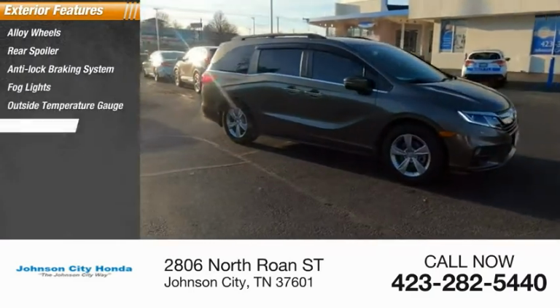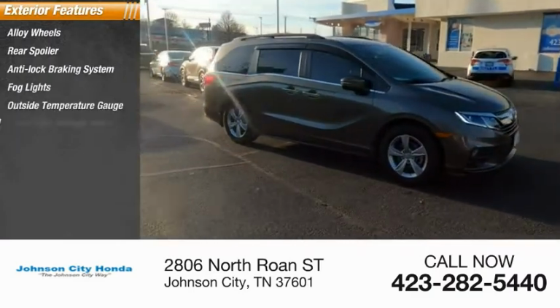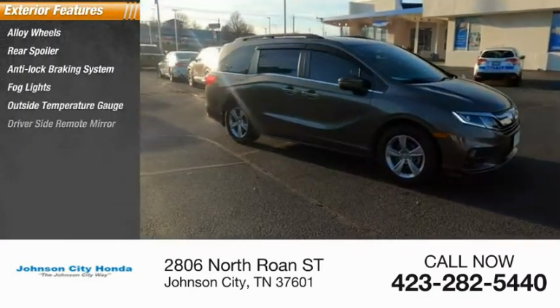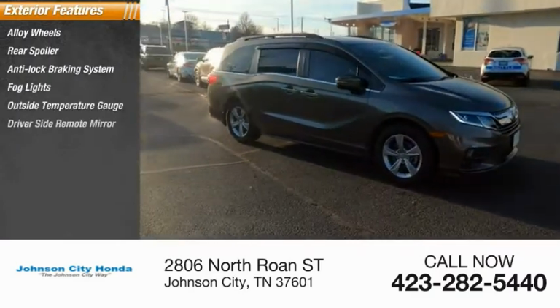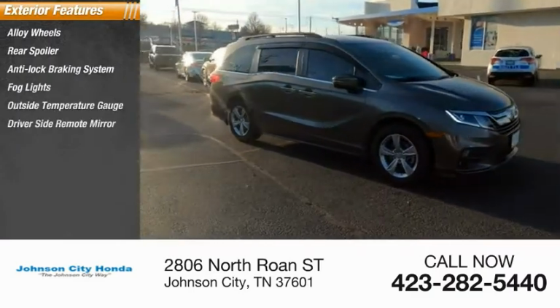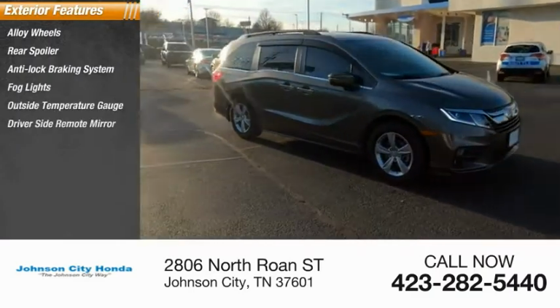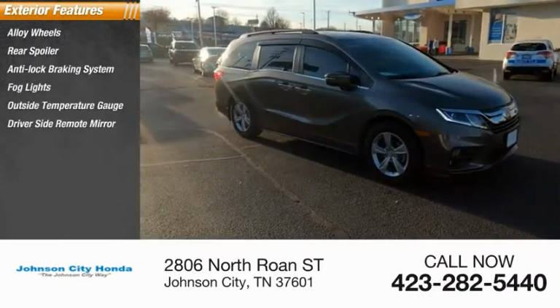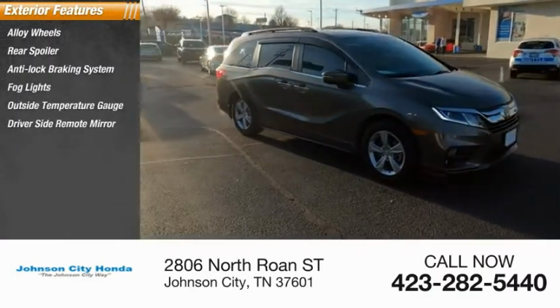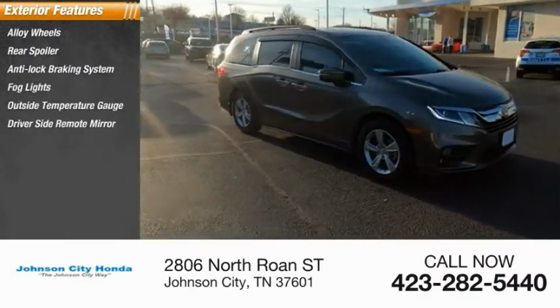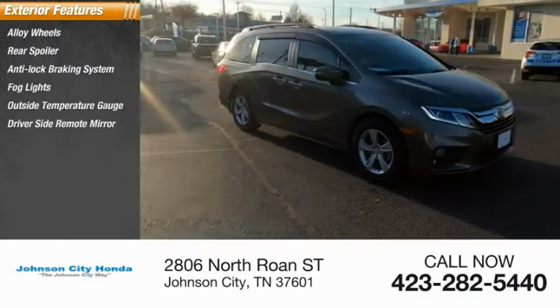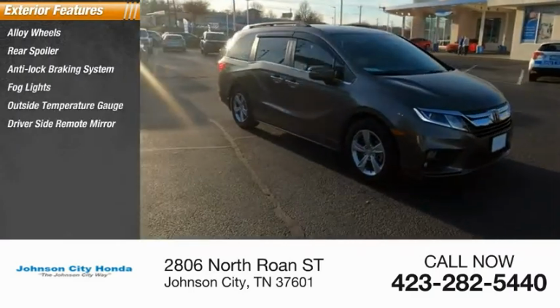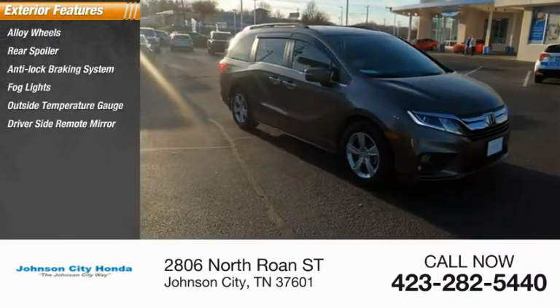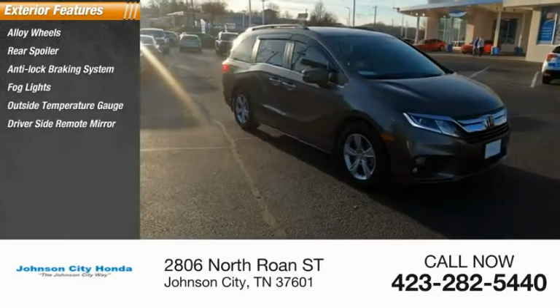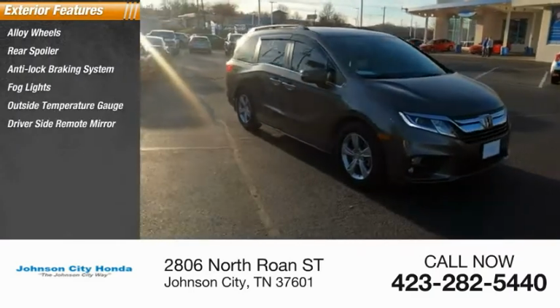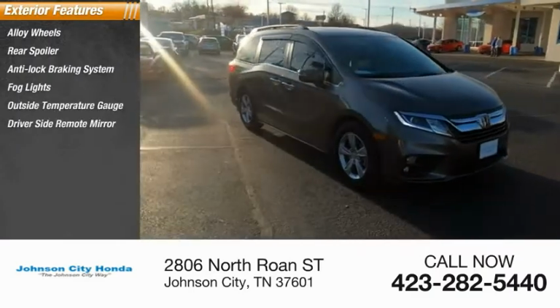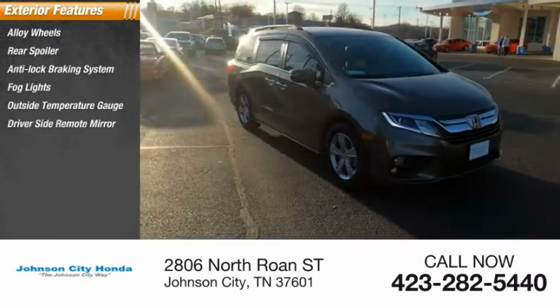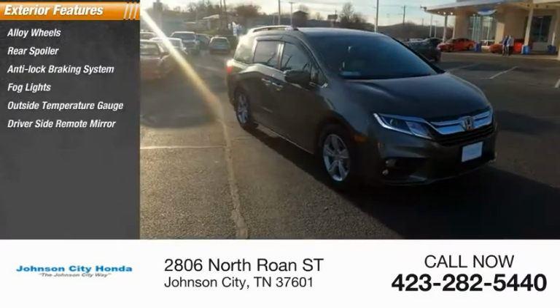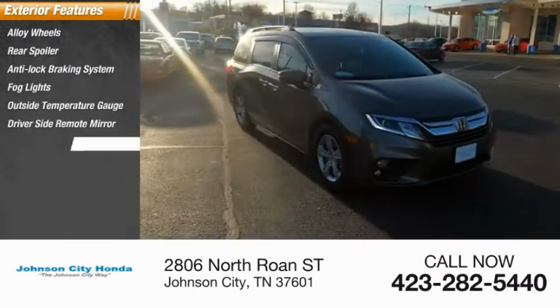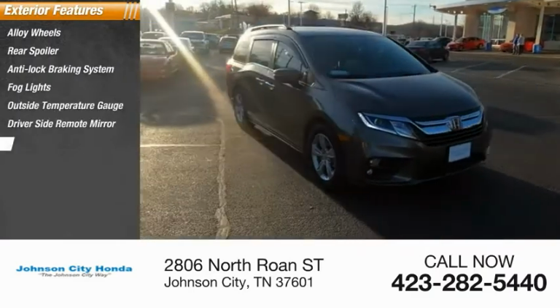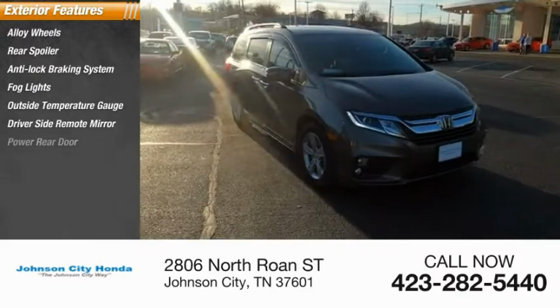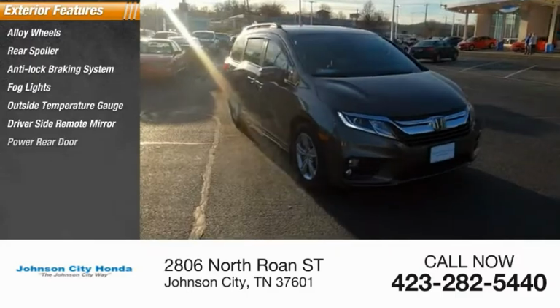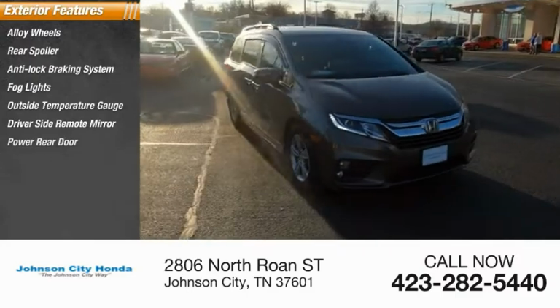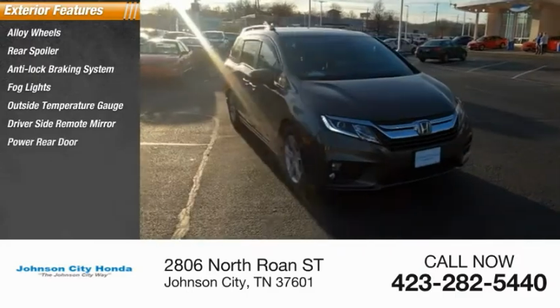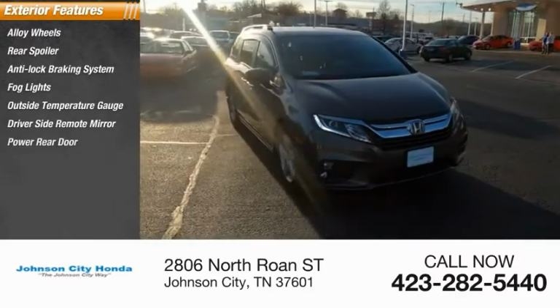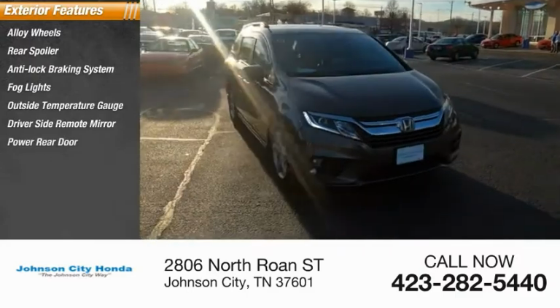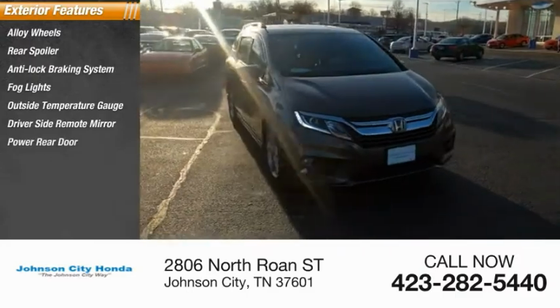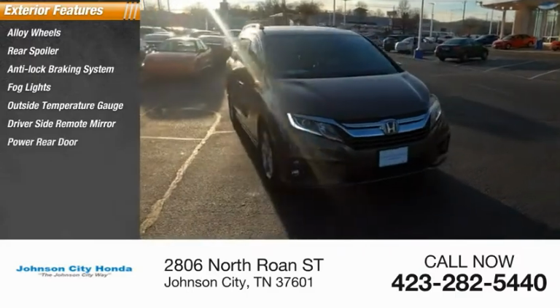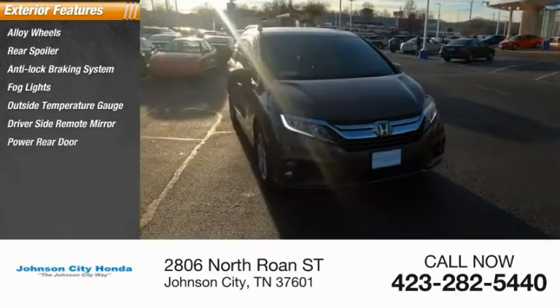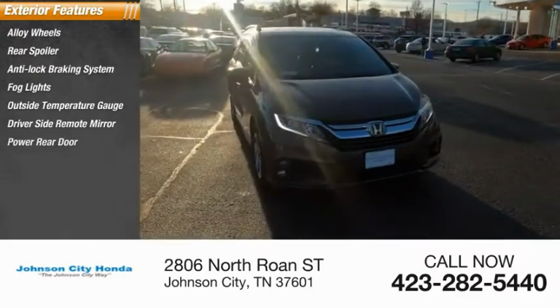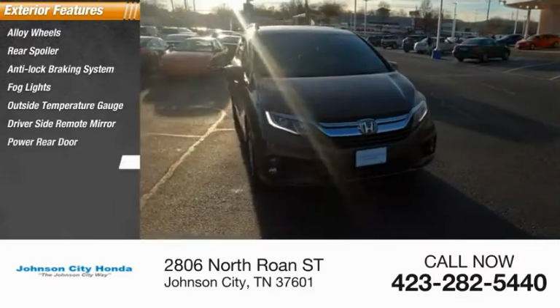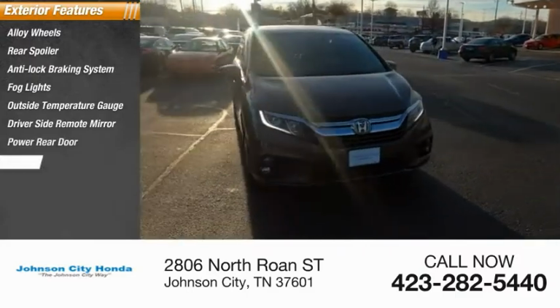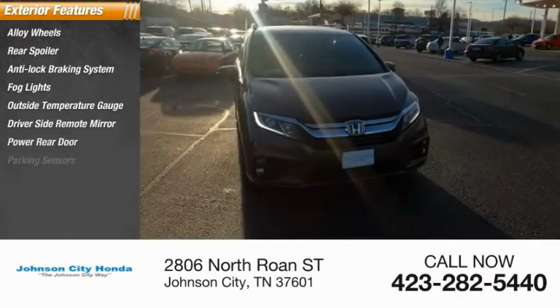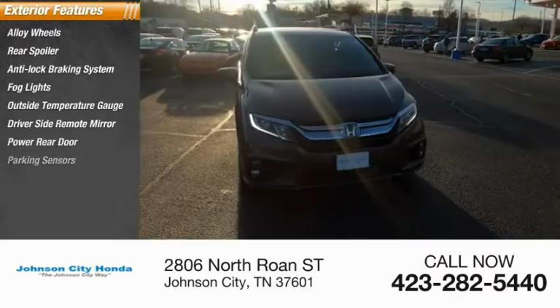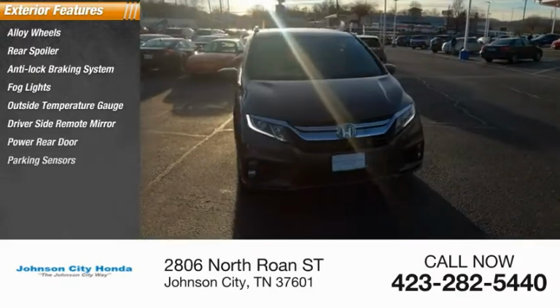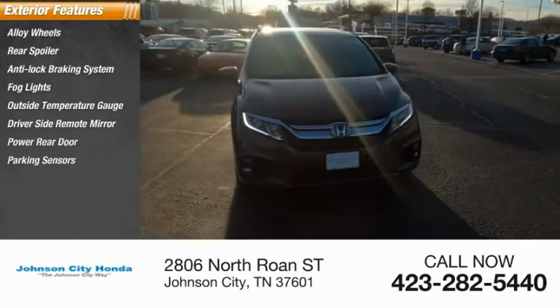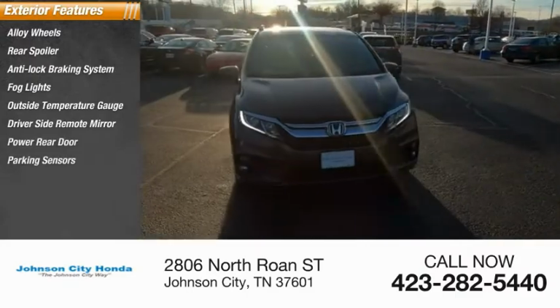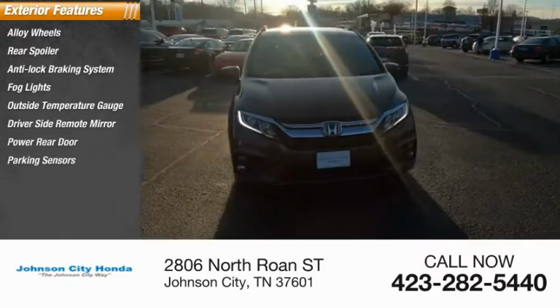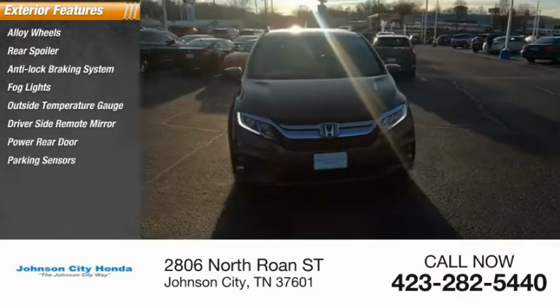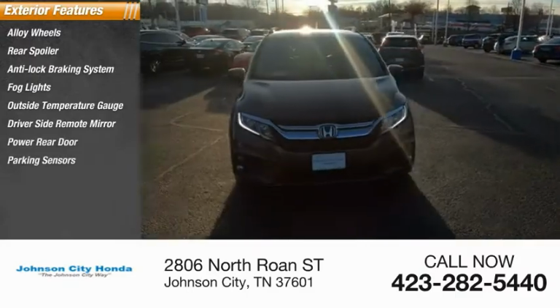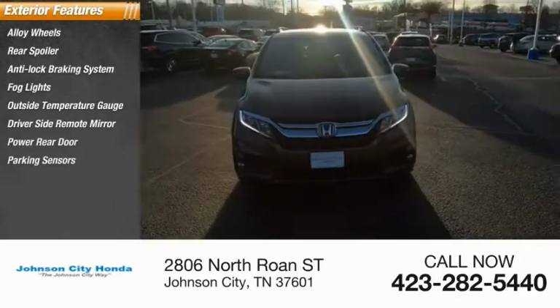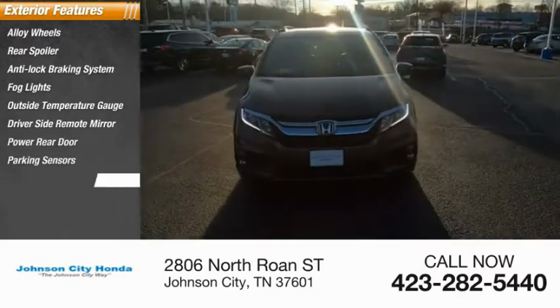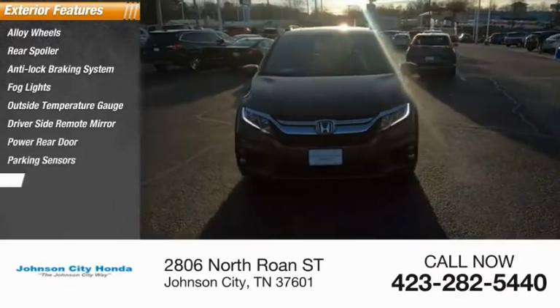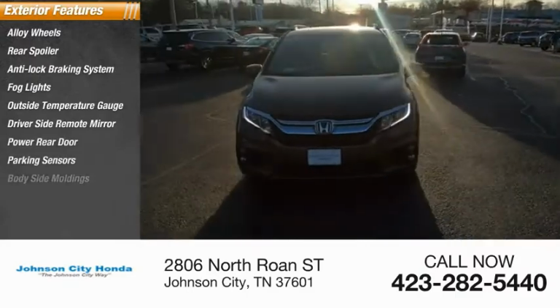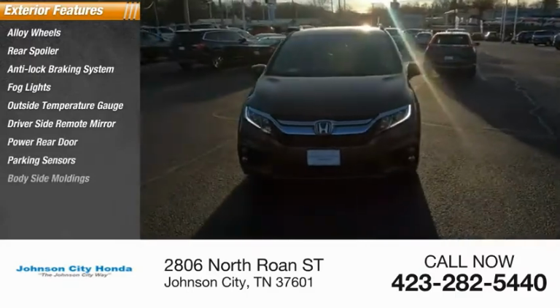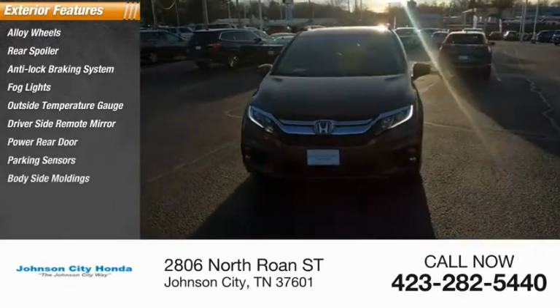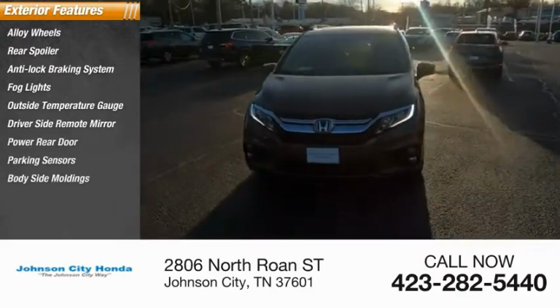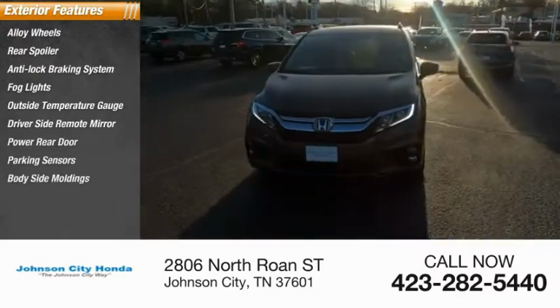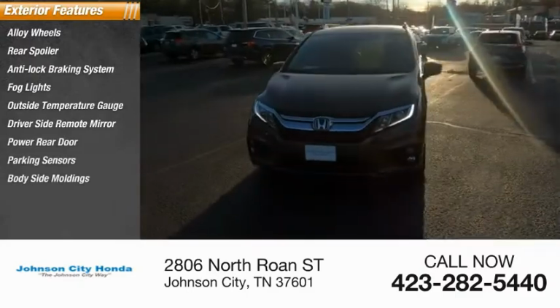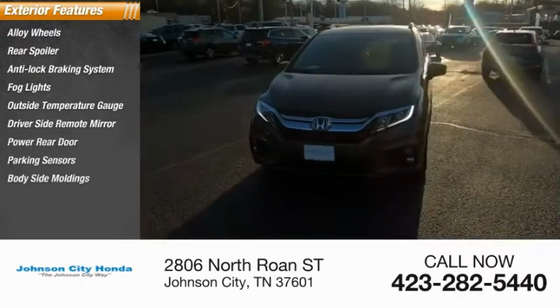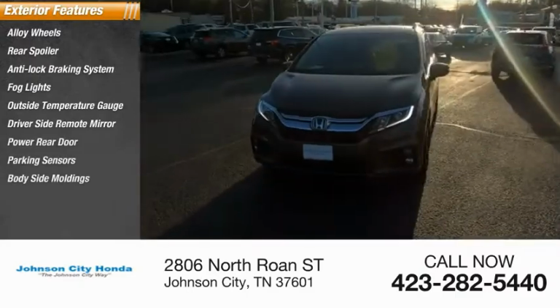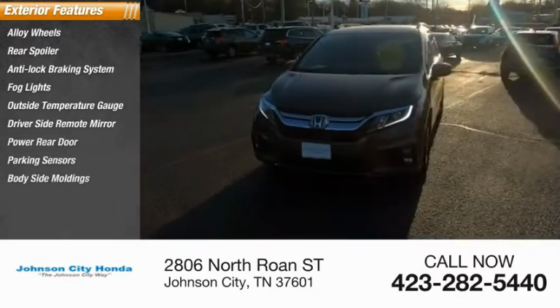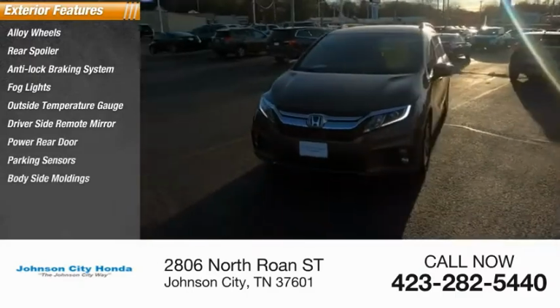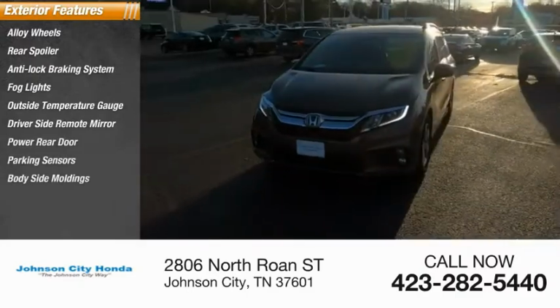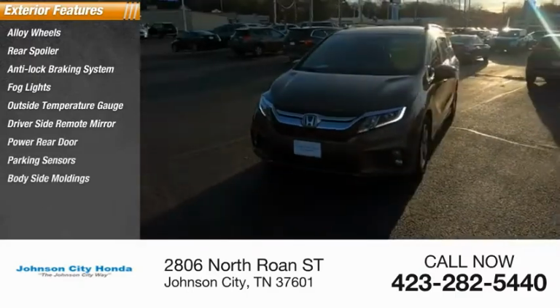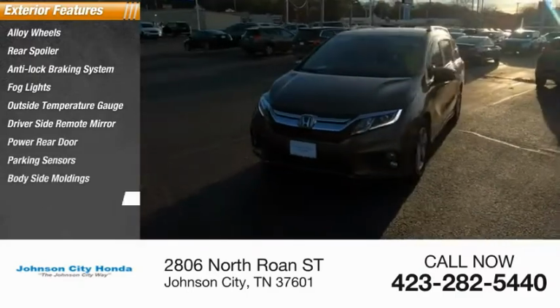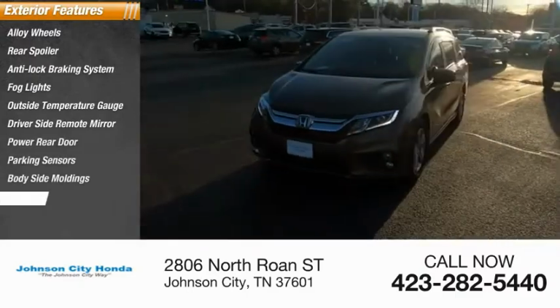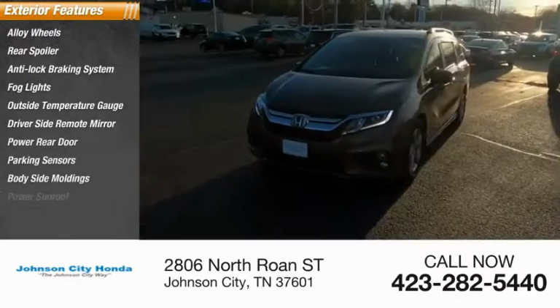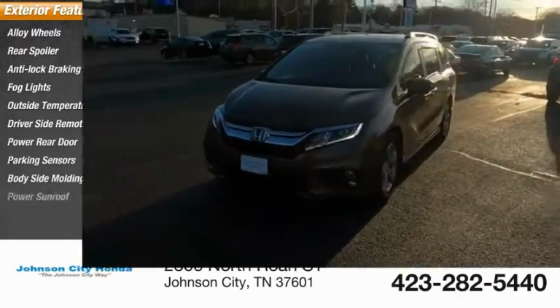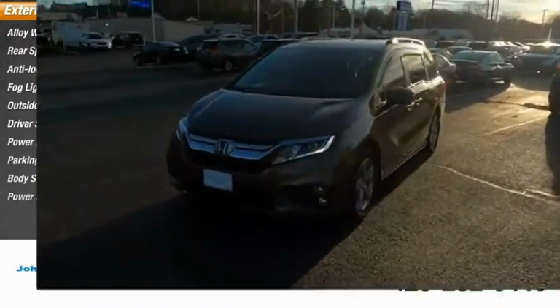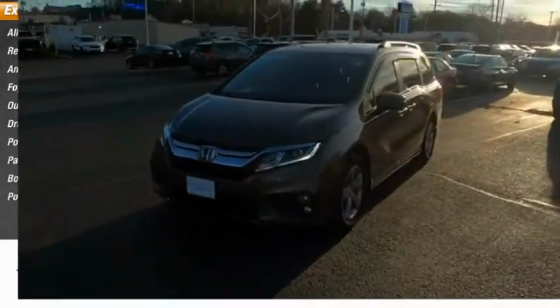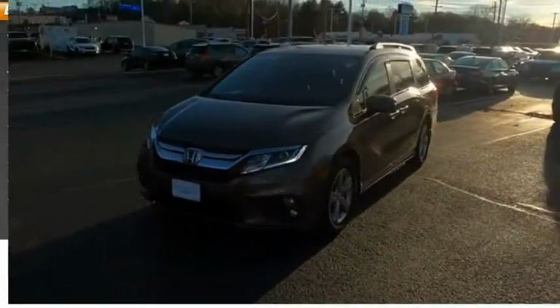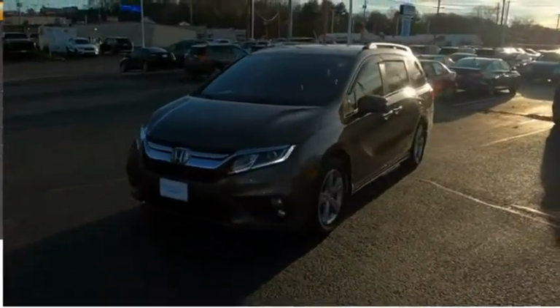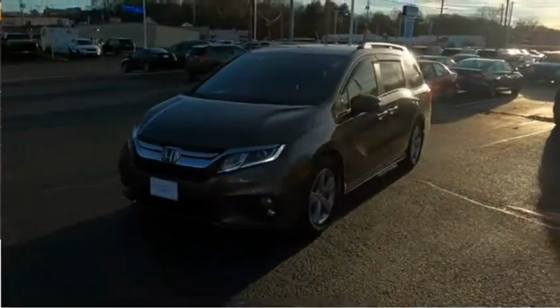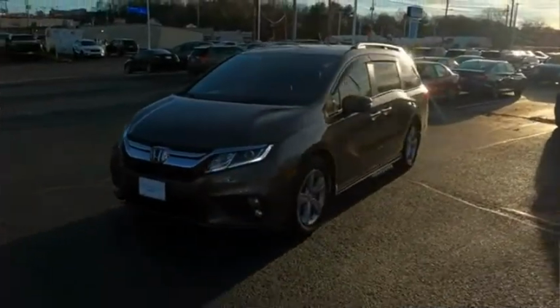Driver side remote mirror, power rear door, parking sensors, body side moldings, power sunroof.